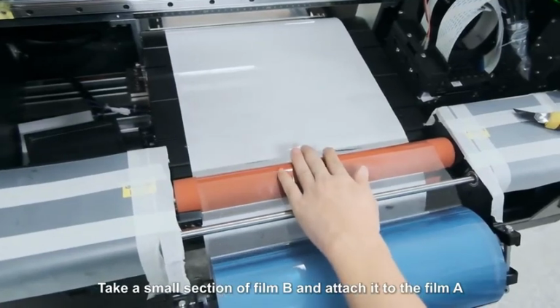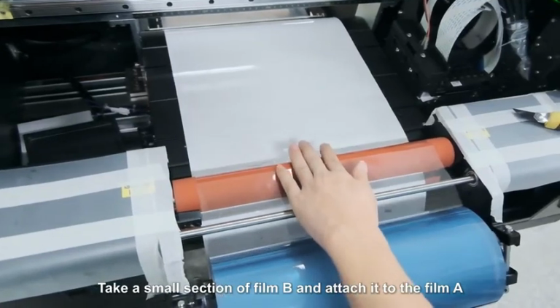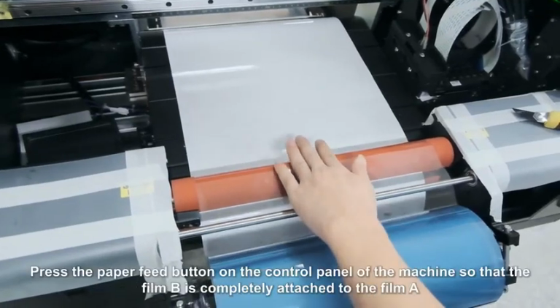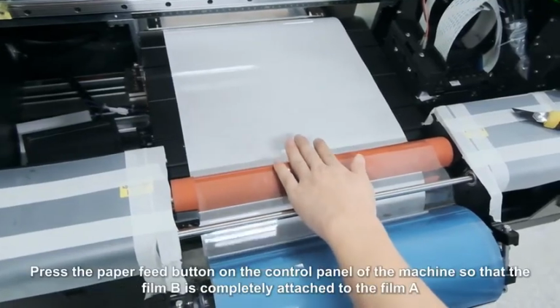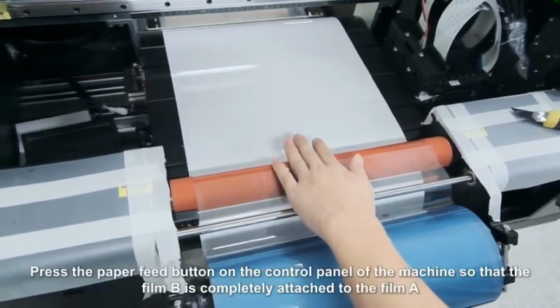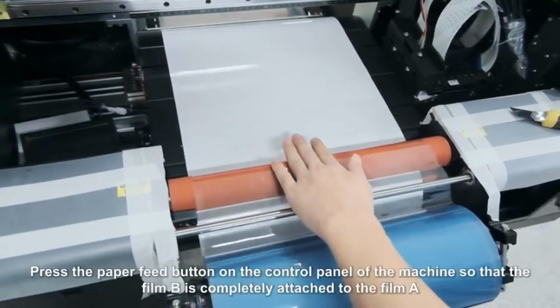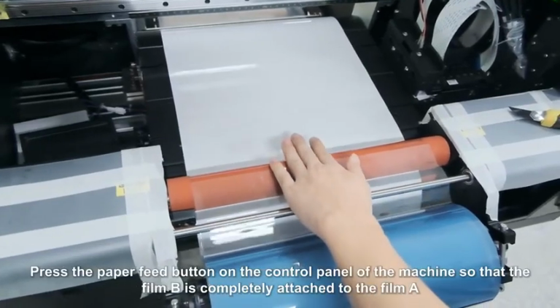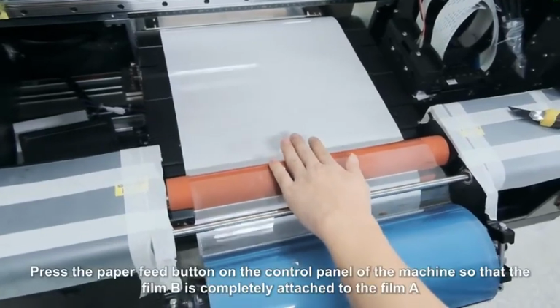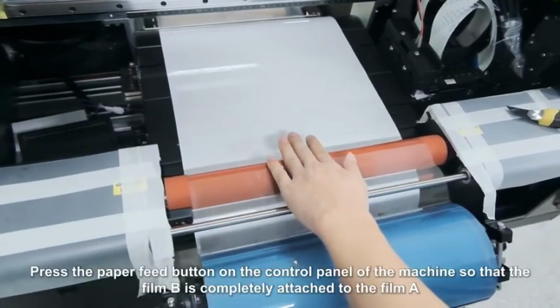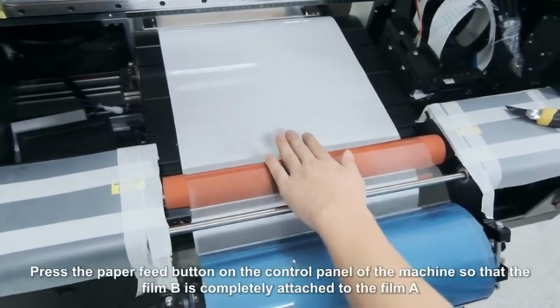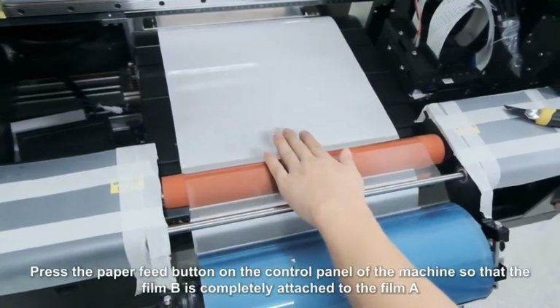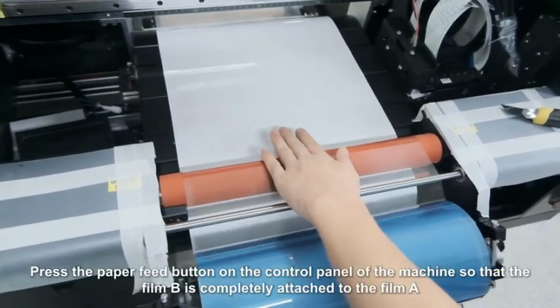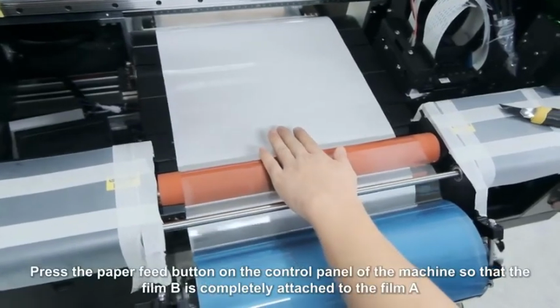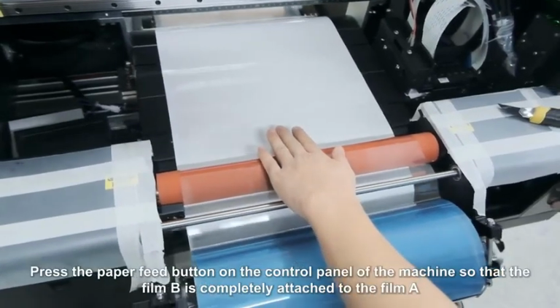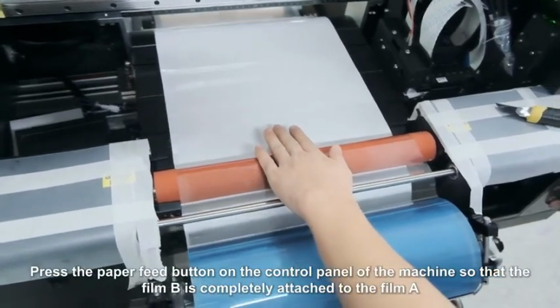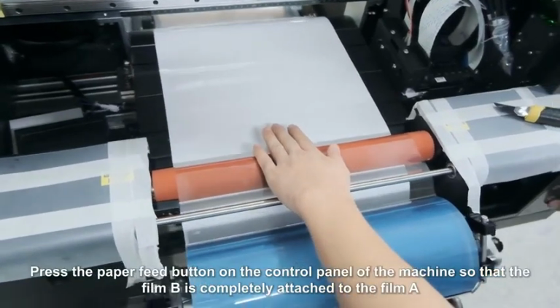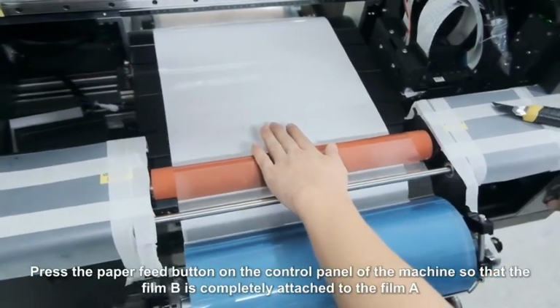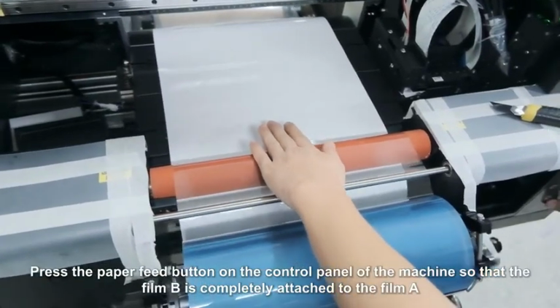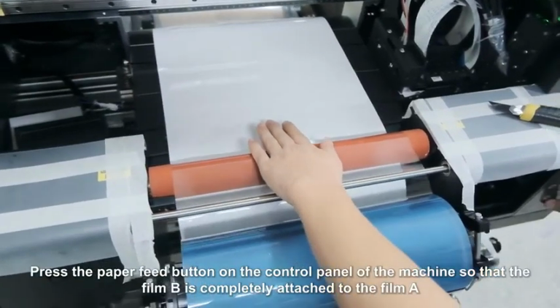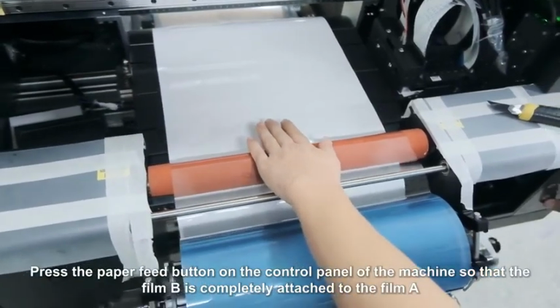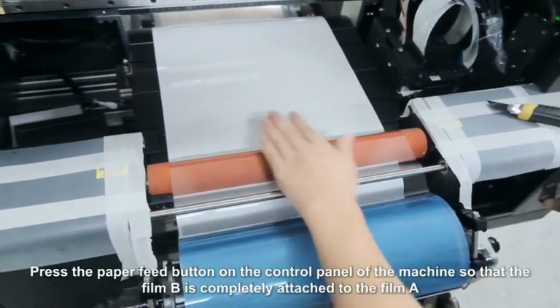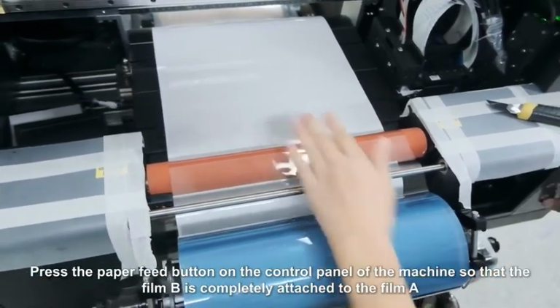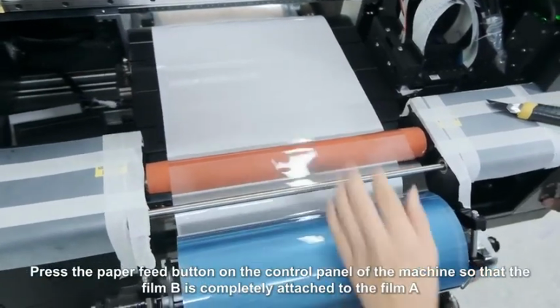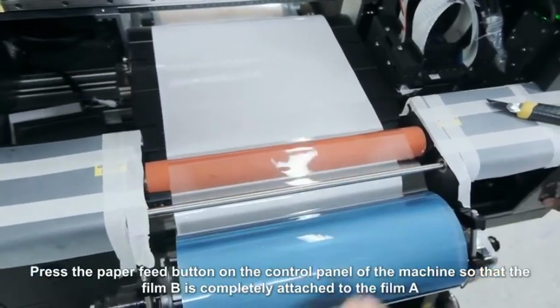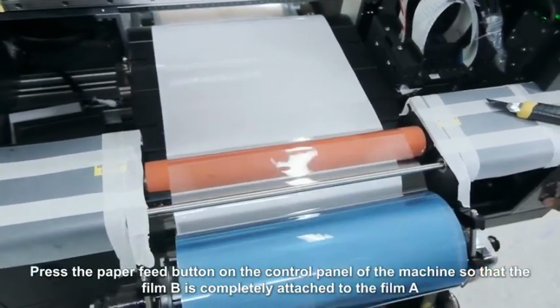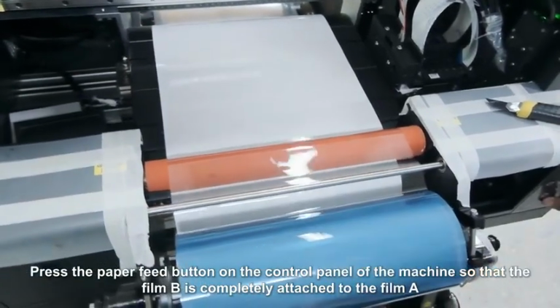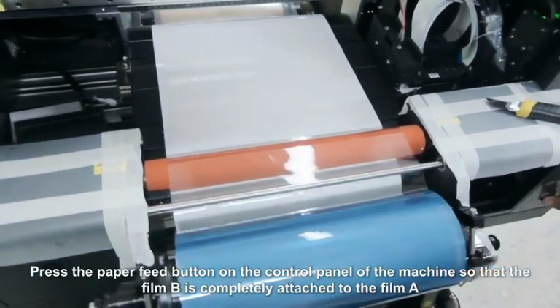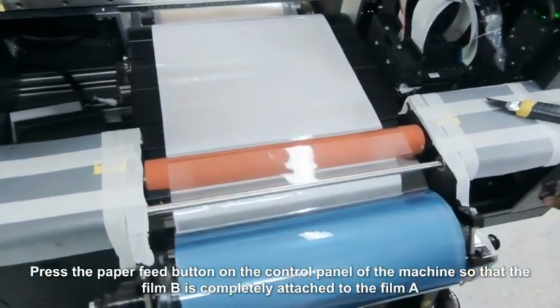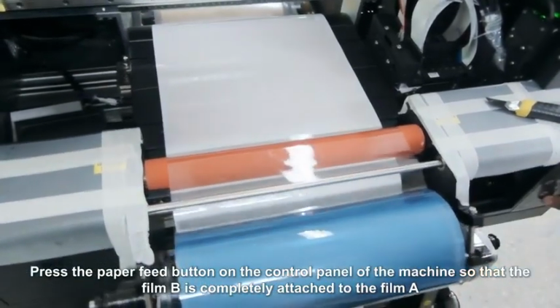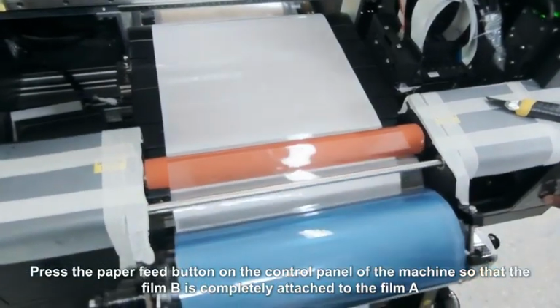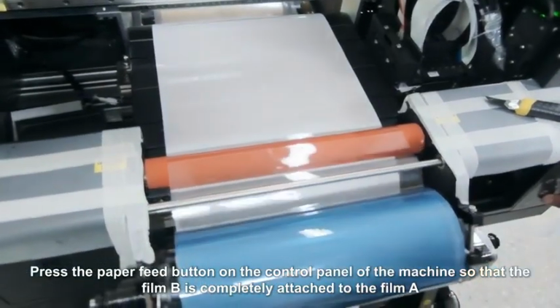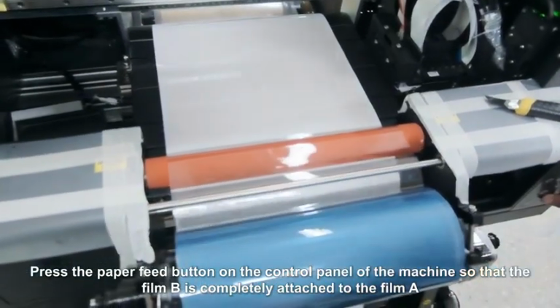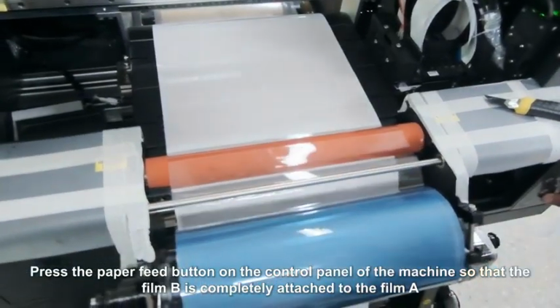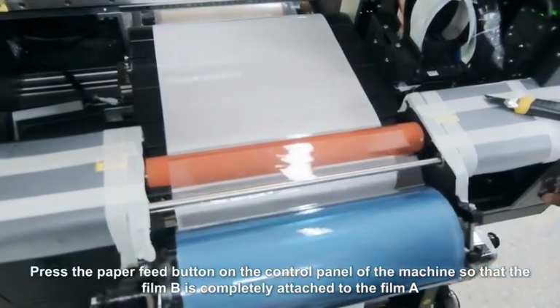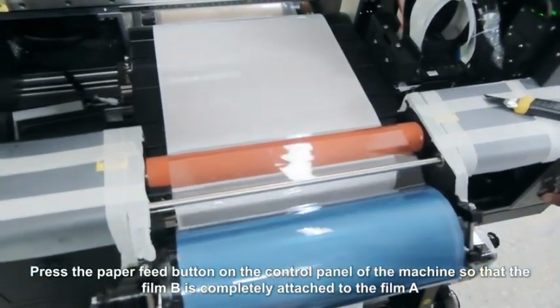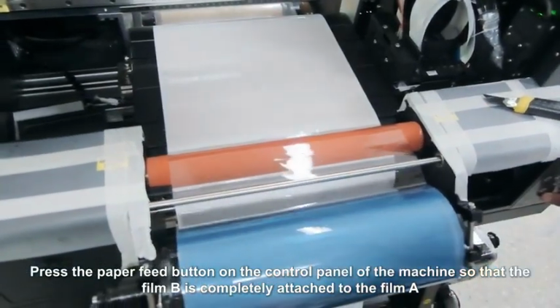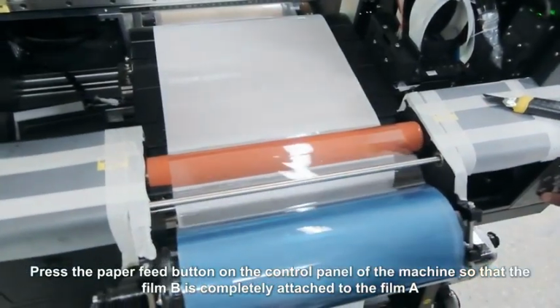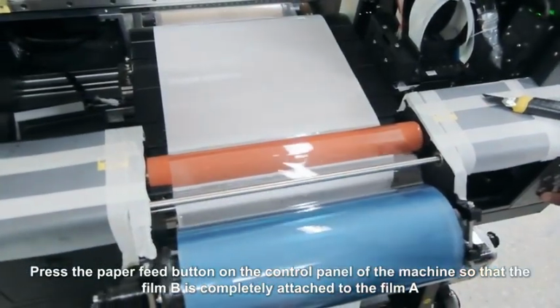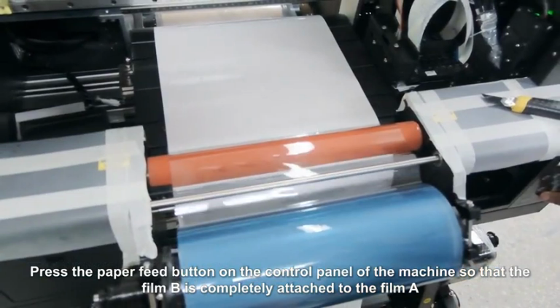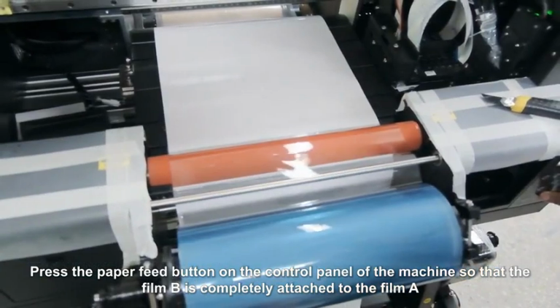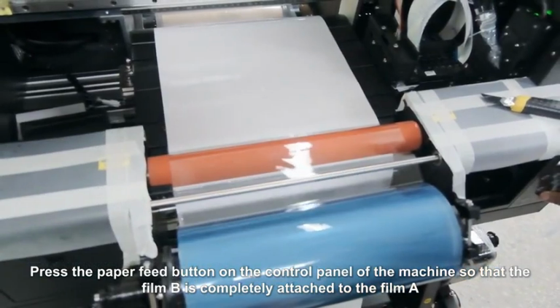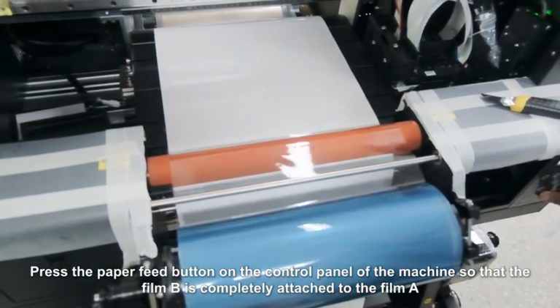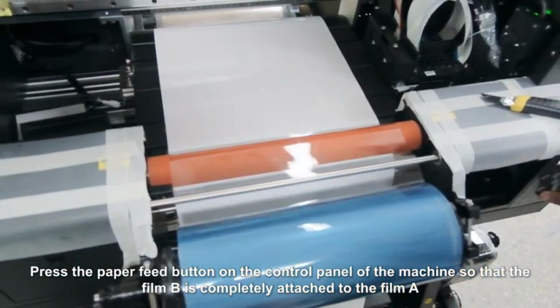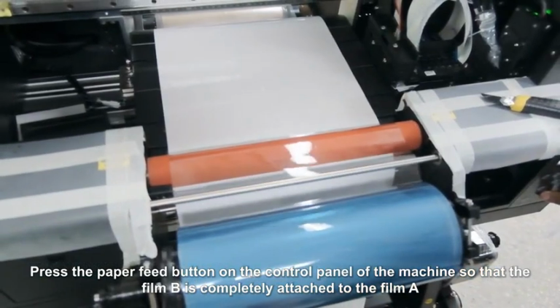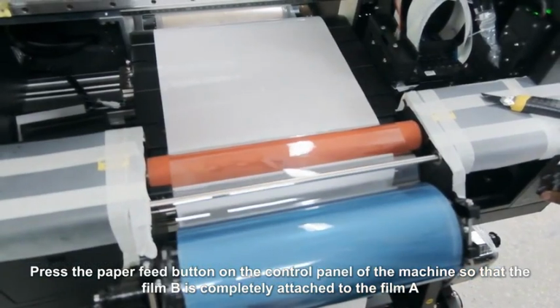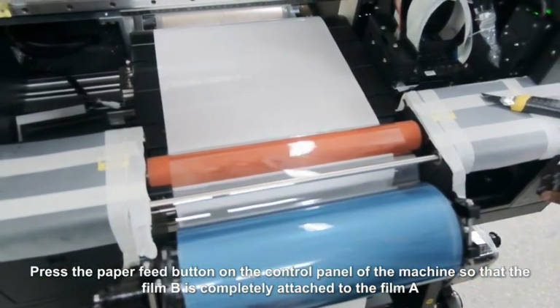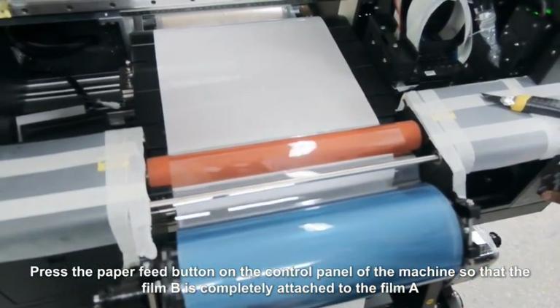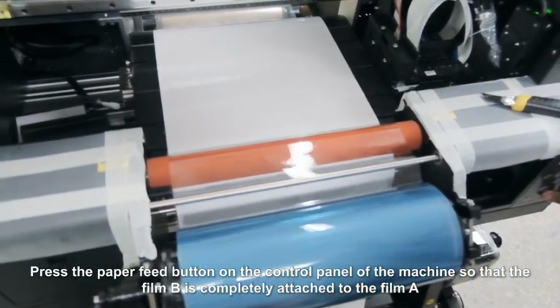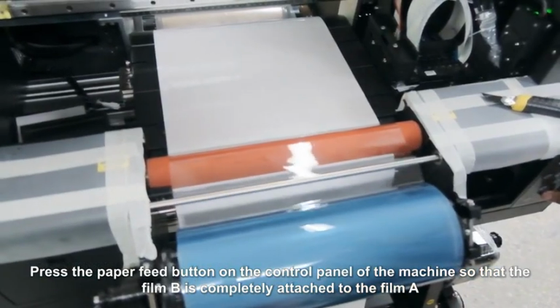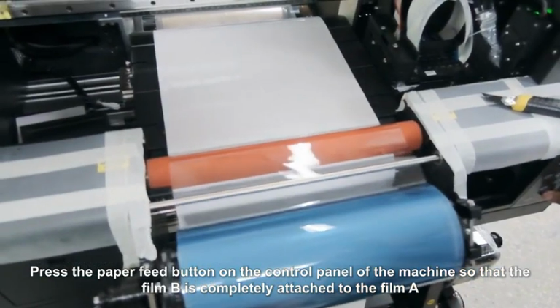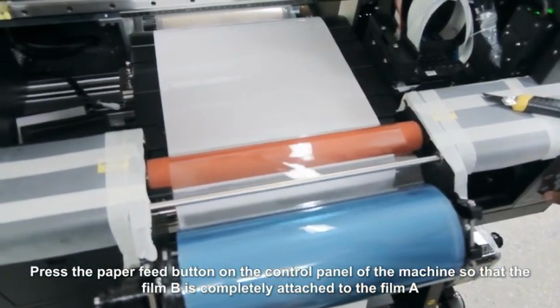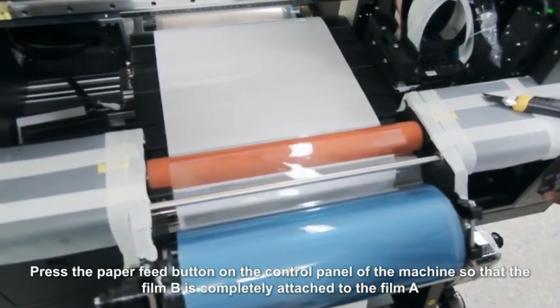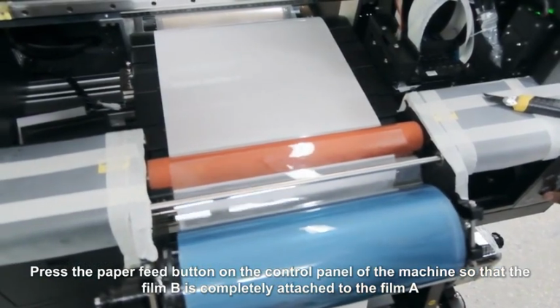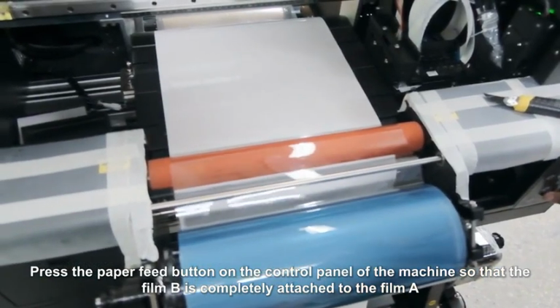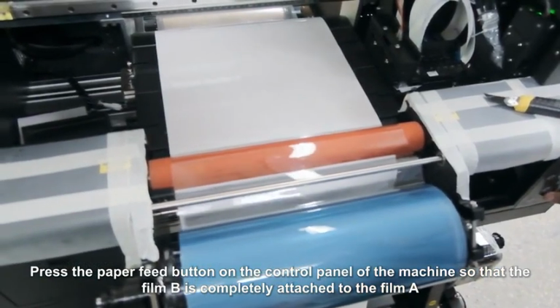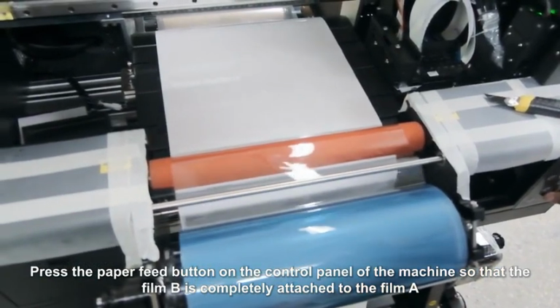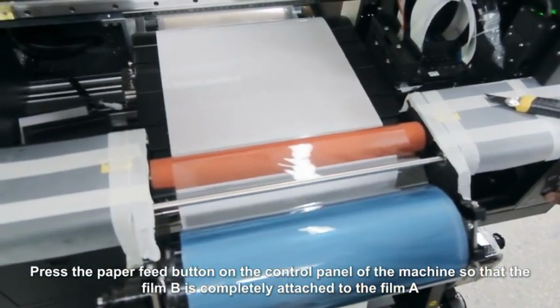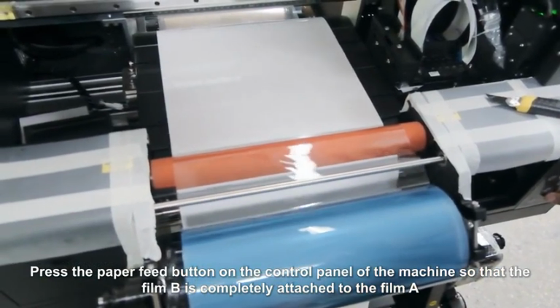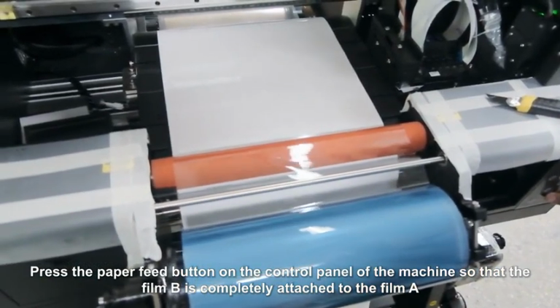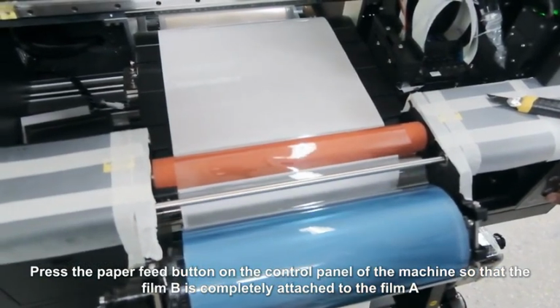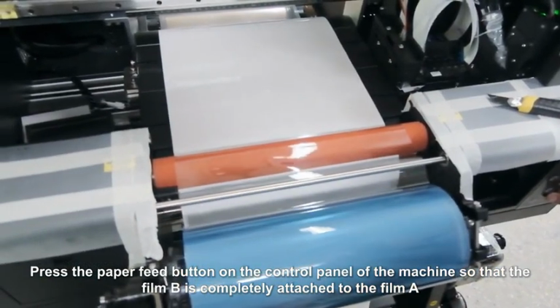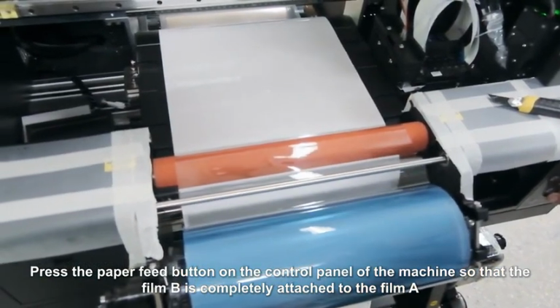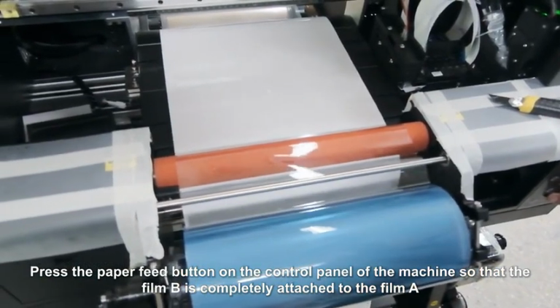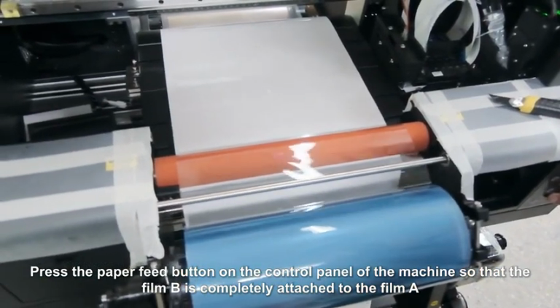Press the paper feed button on the control panel of the machine so that film B is completely attached to film A.